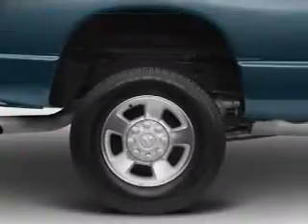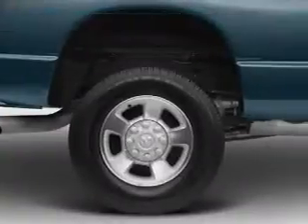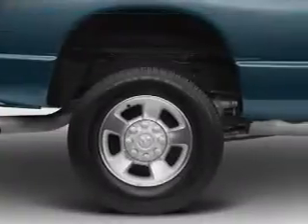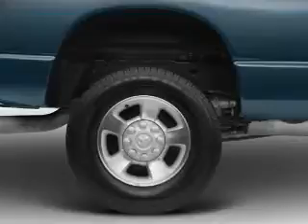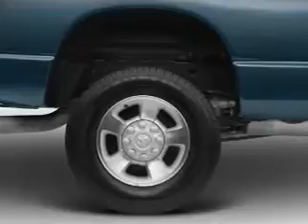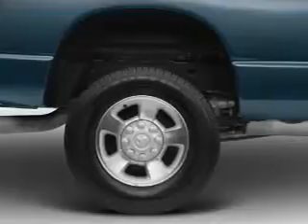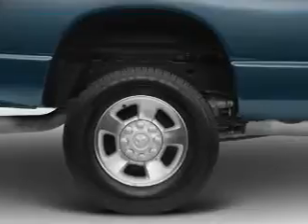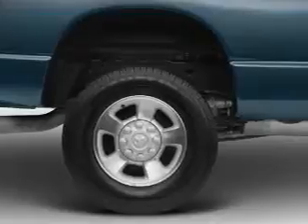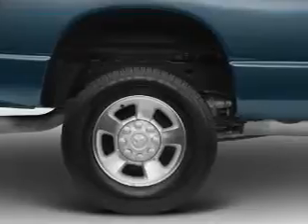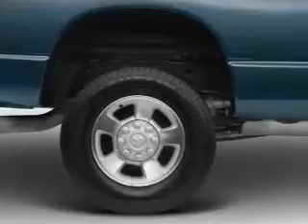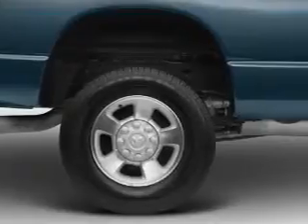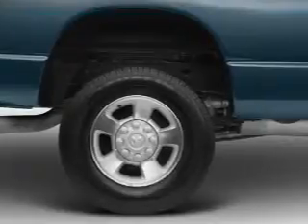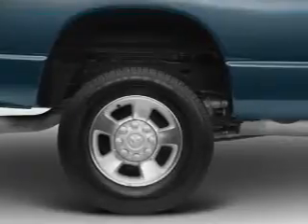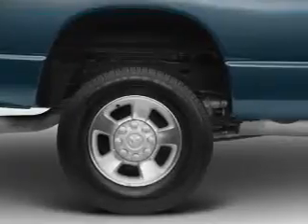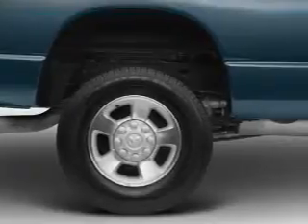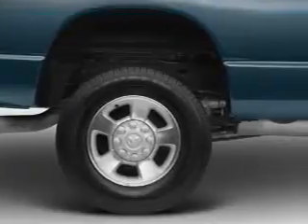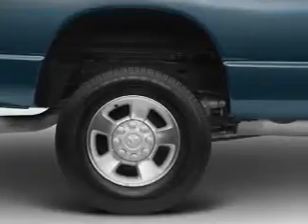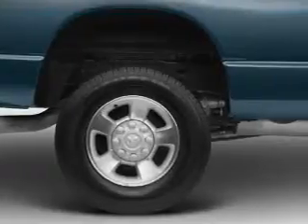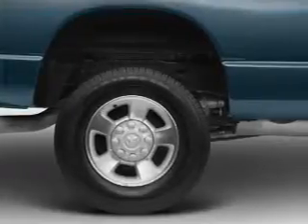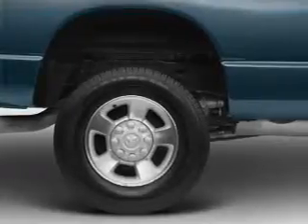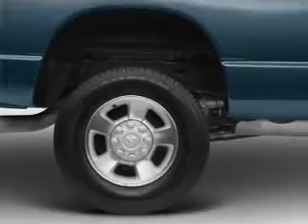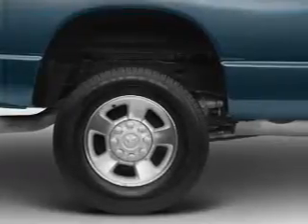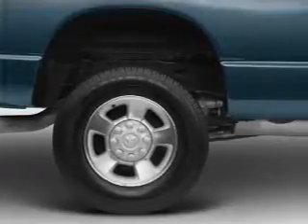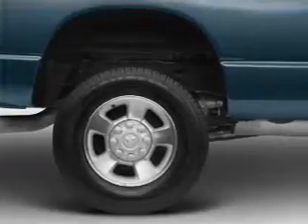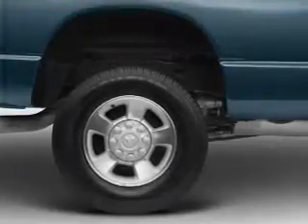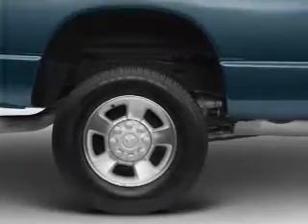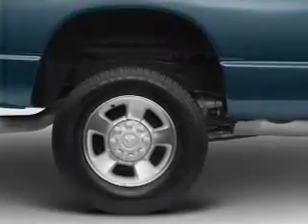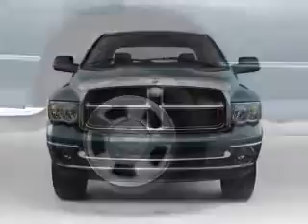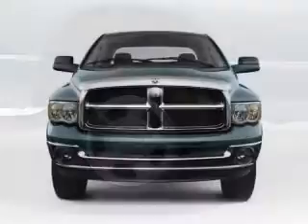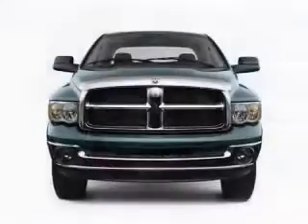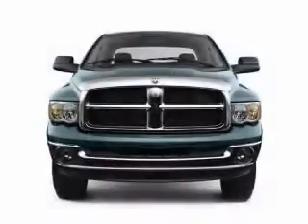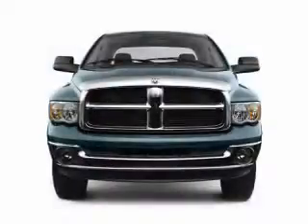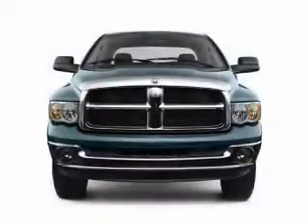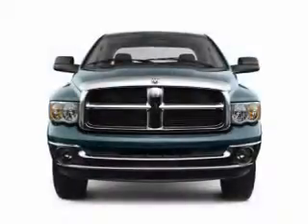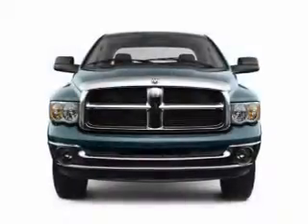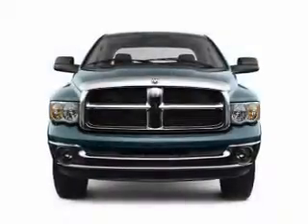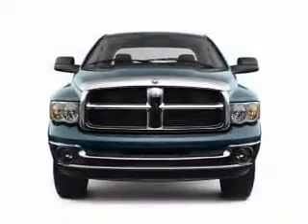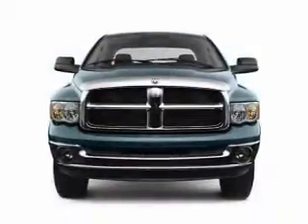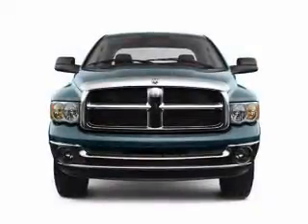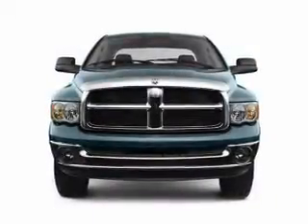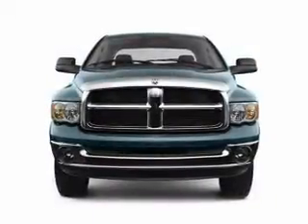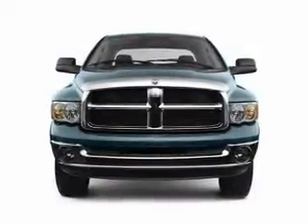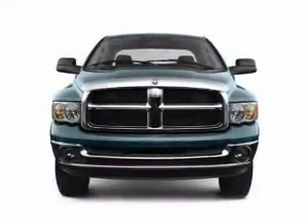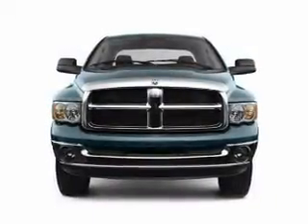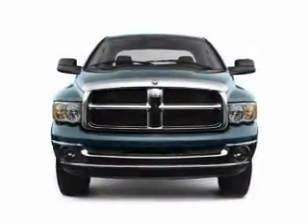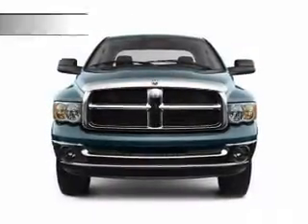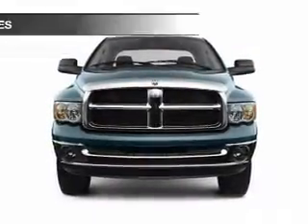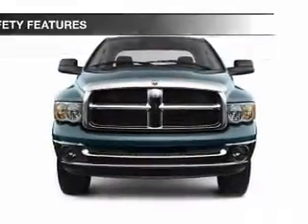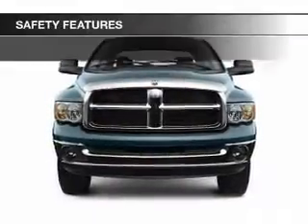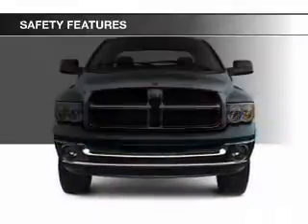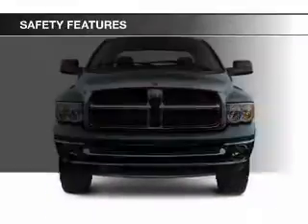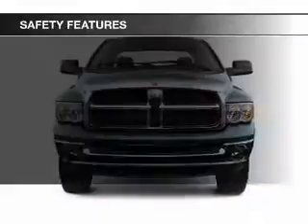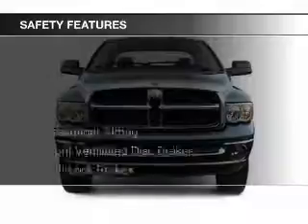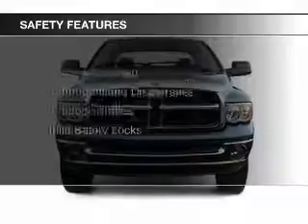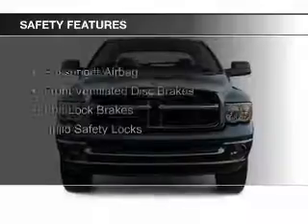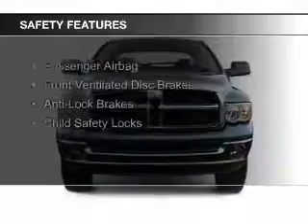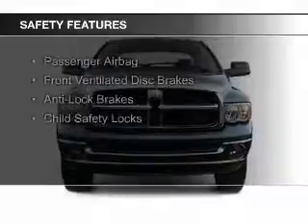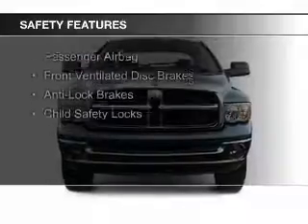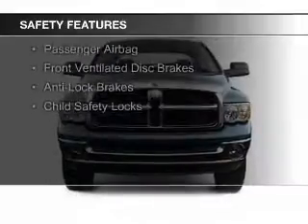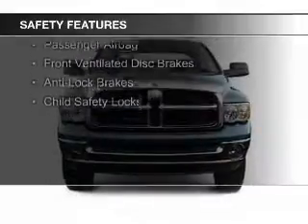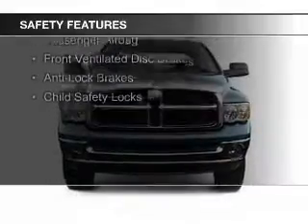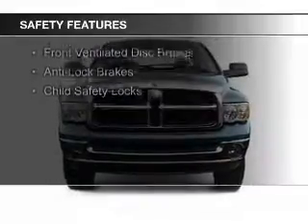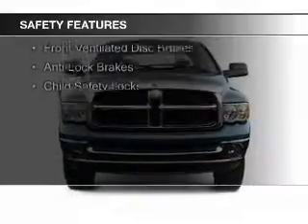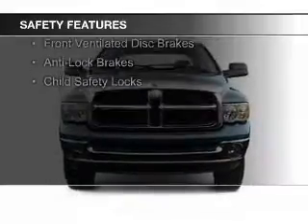Additional features include air conditioning, power windows, power mirrors, and power steering. Safety was made a priority with these features.